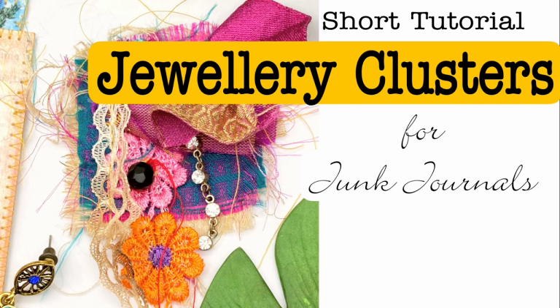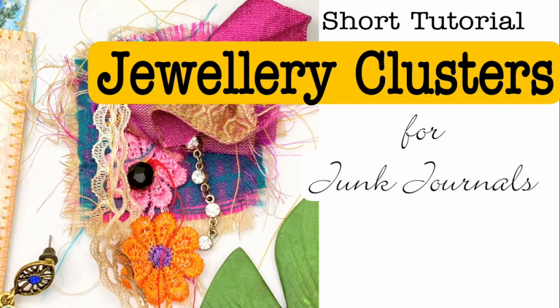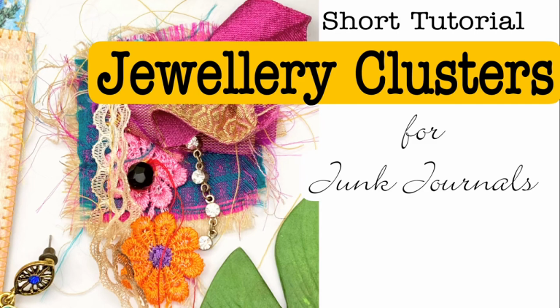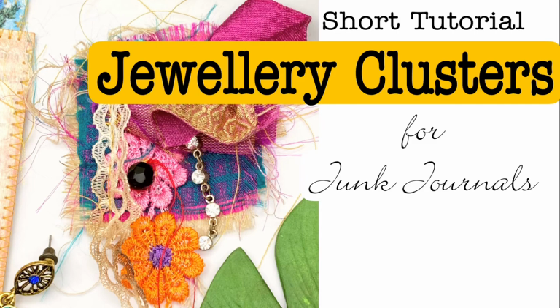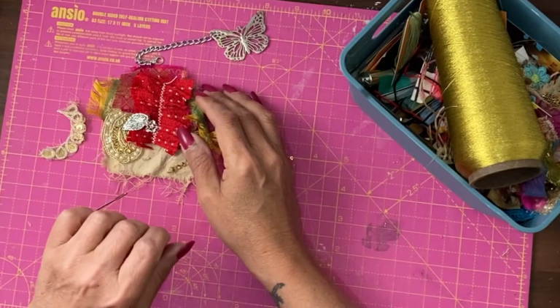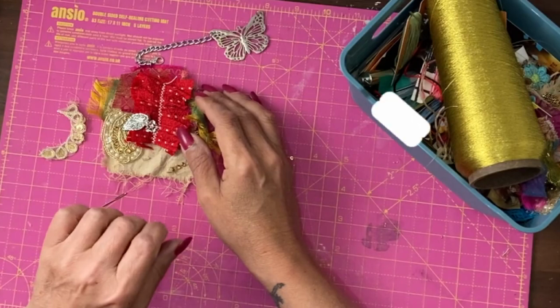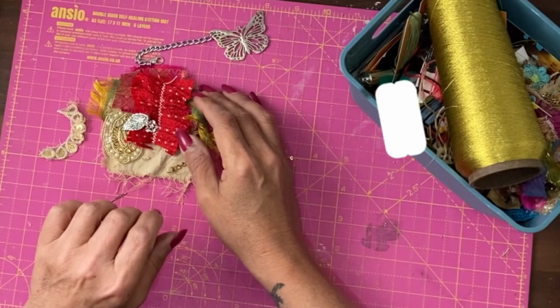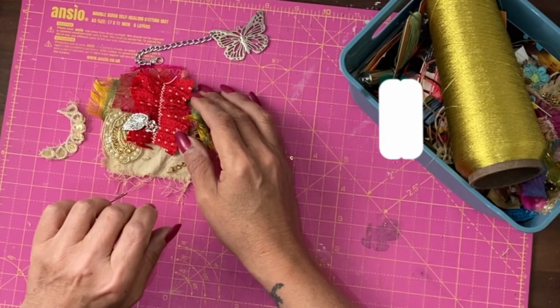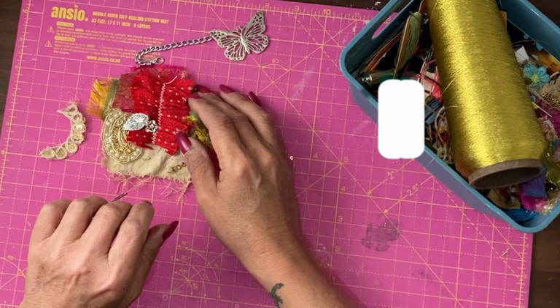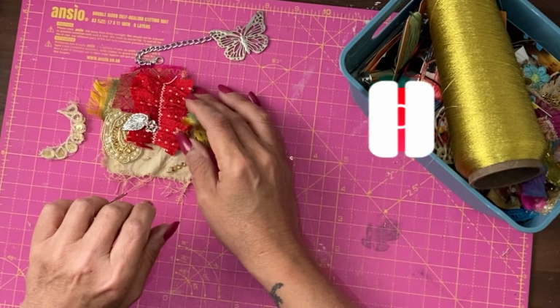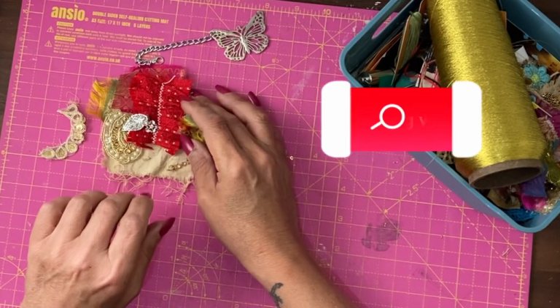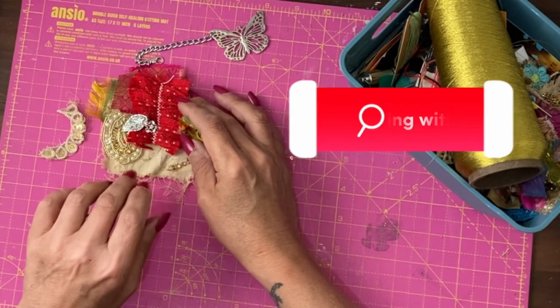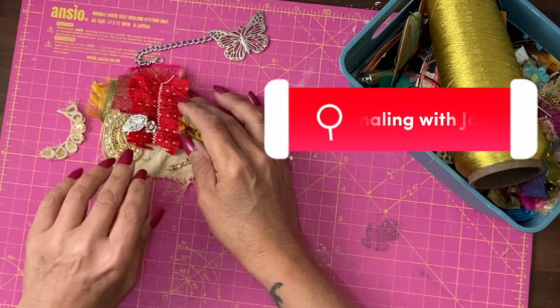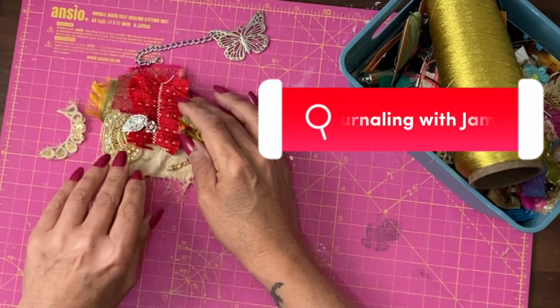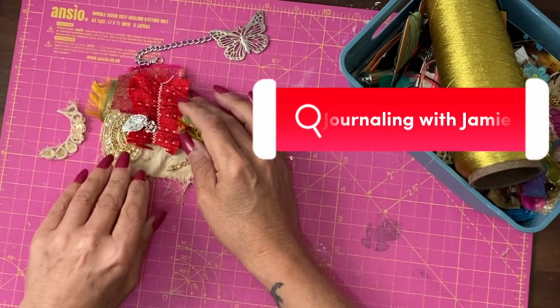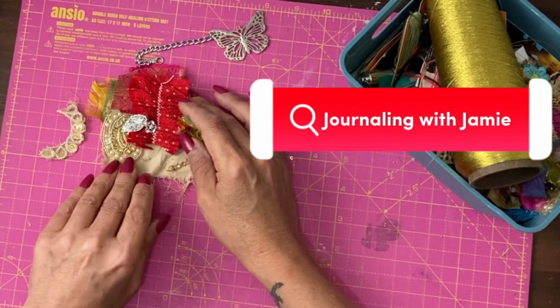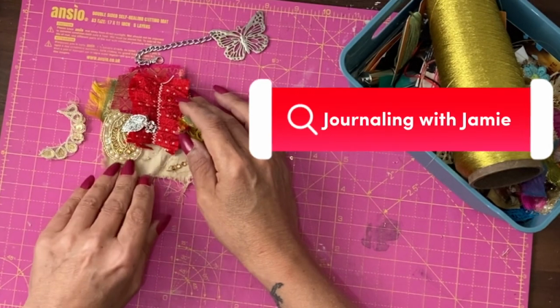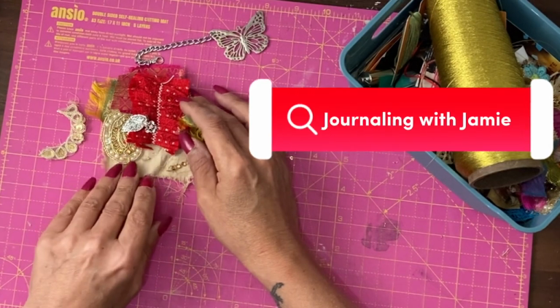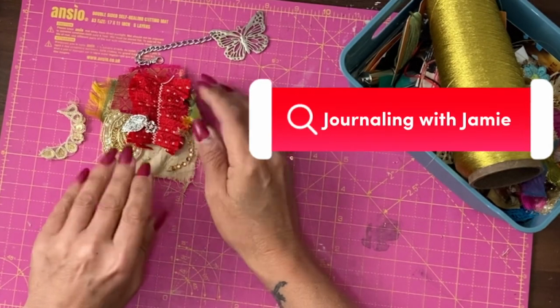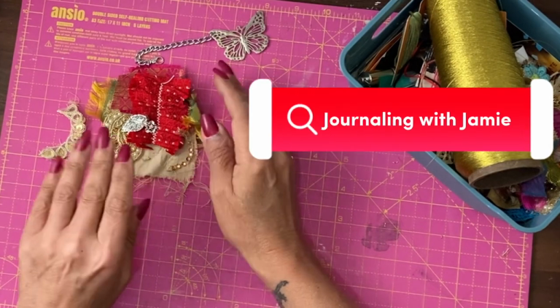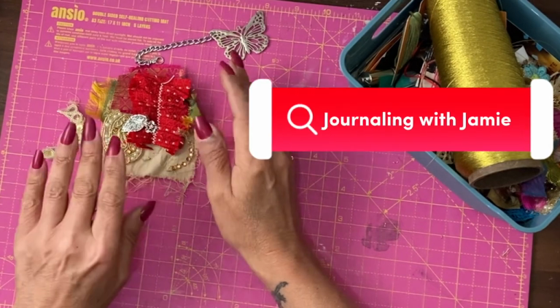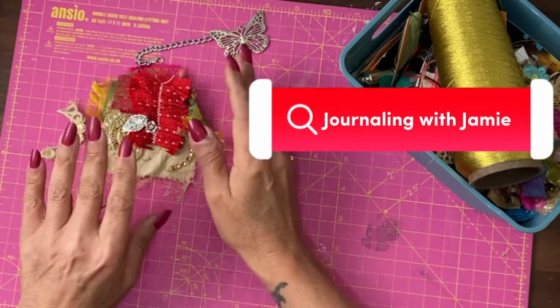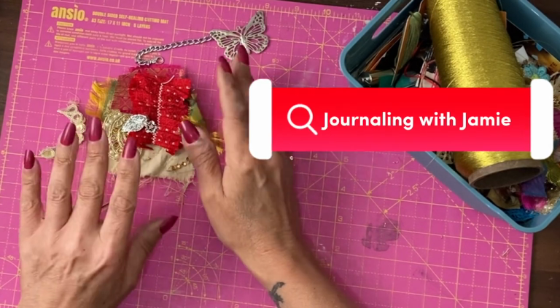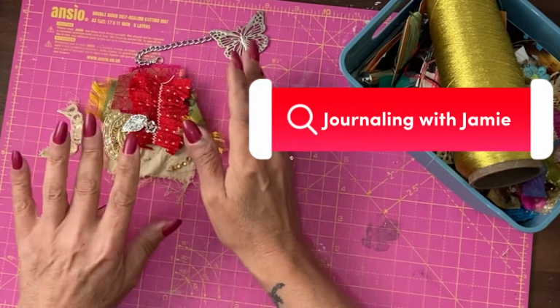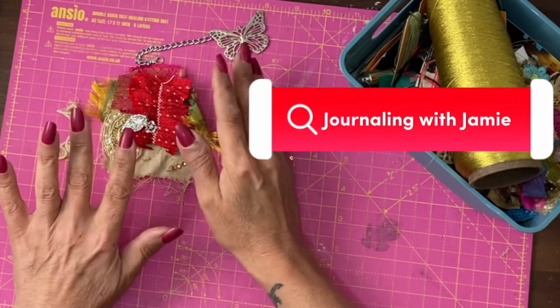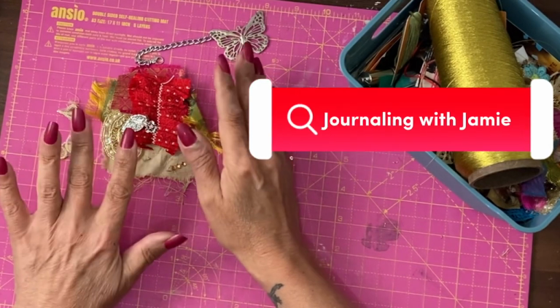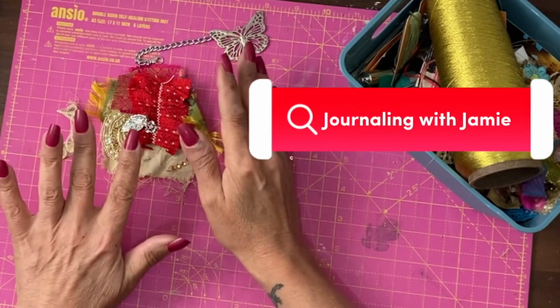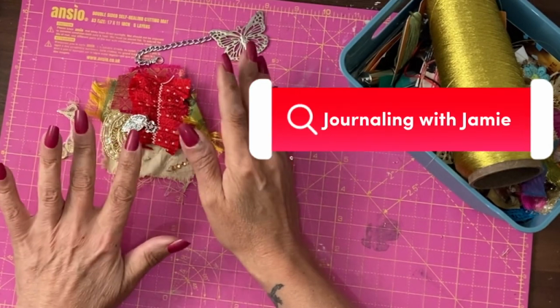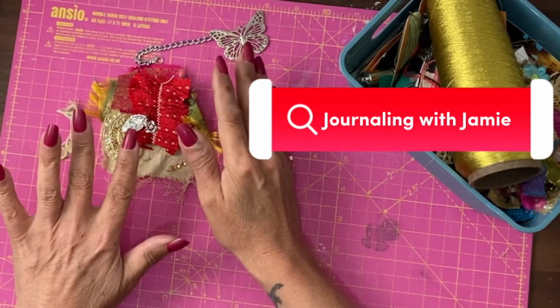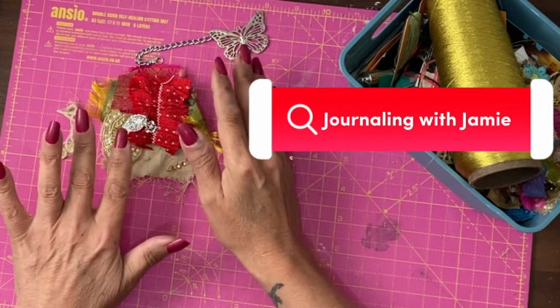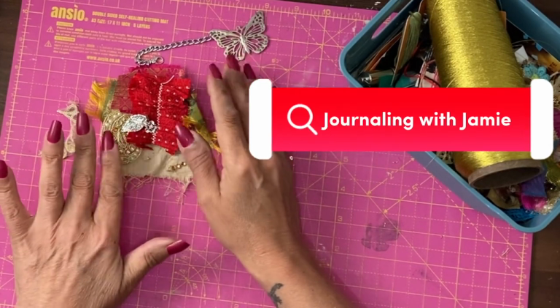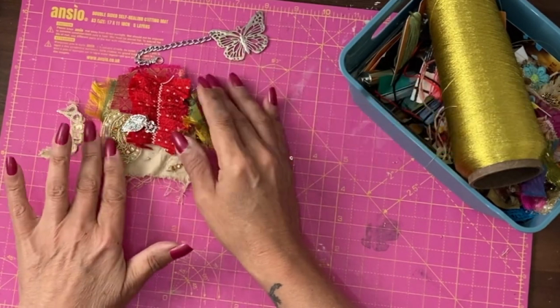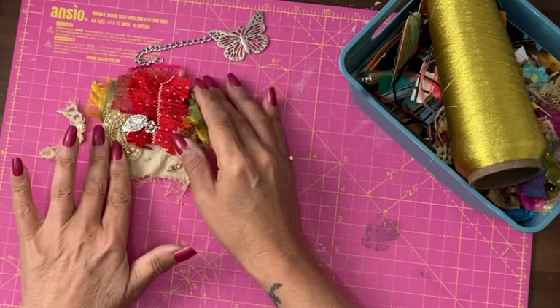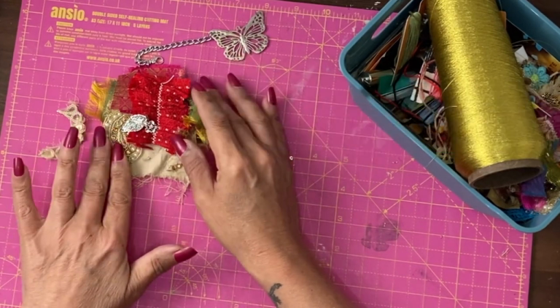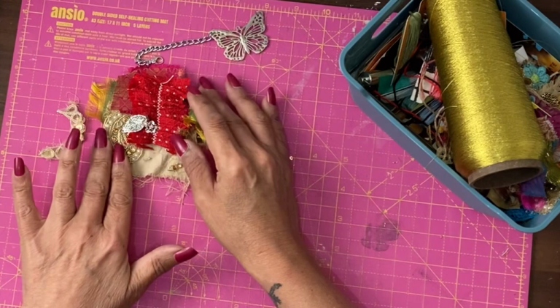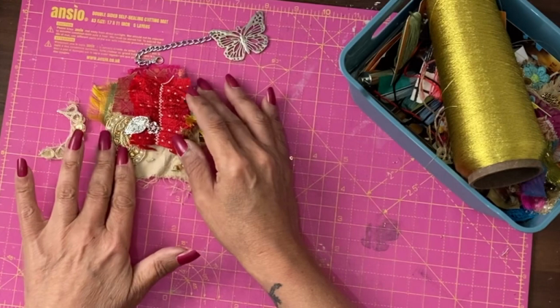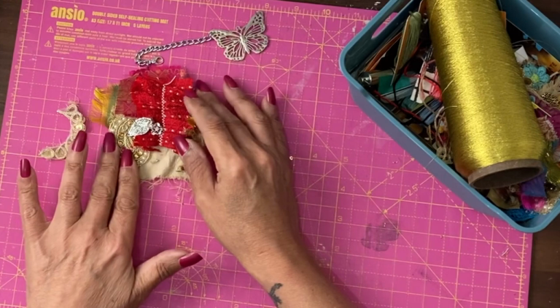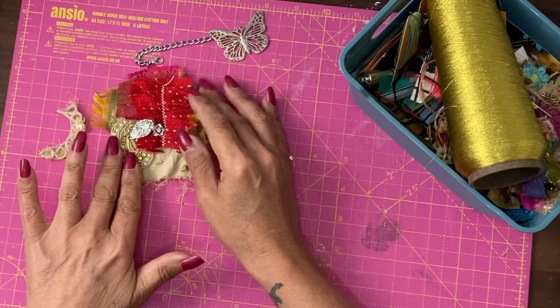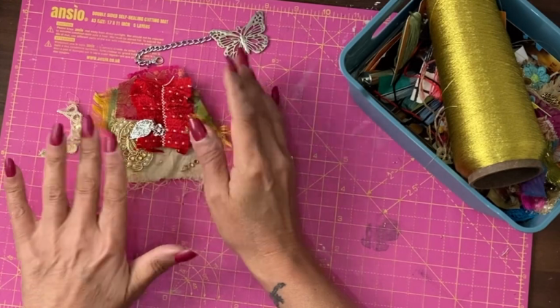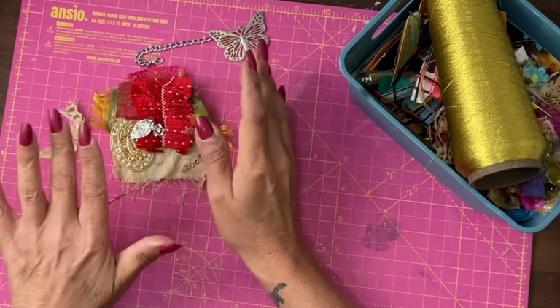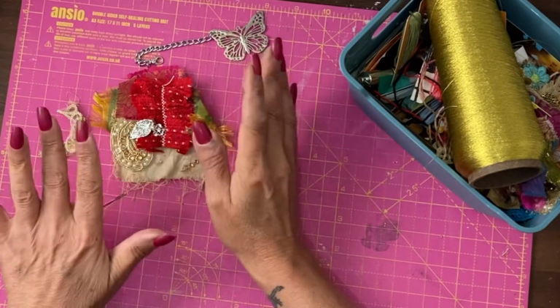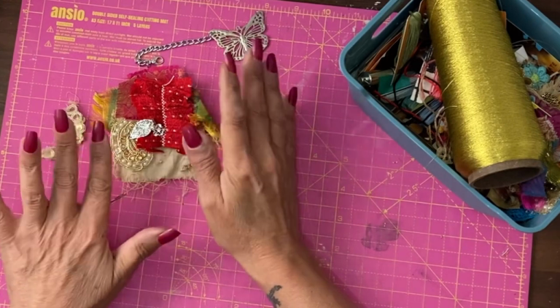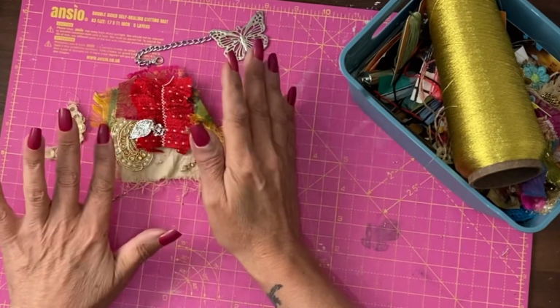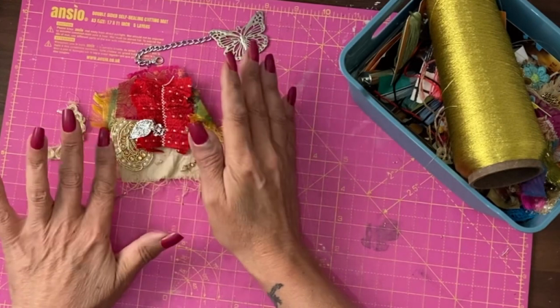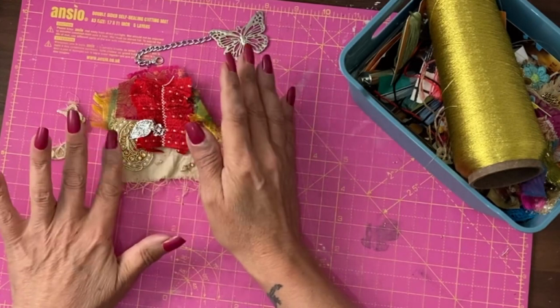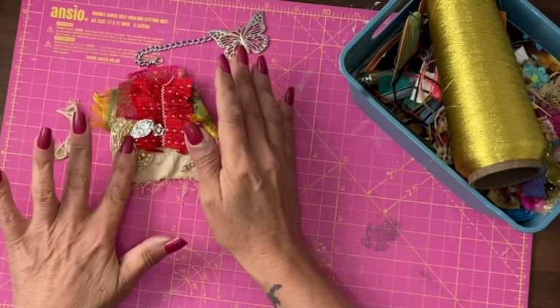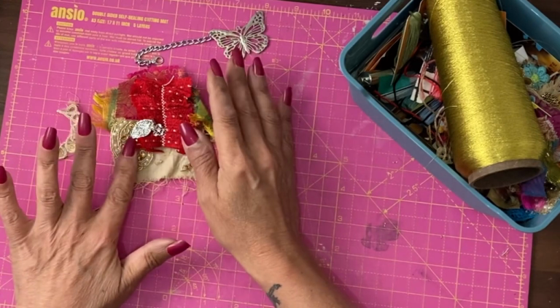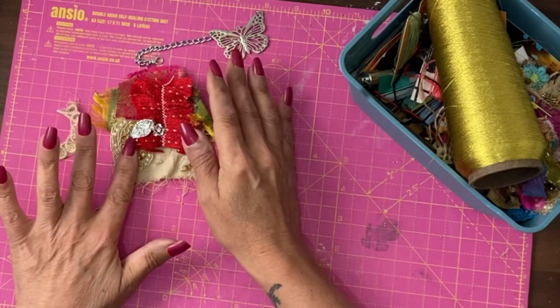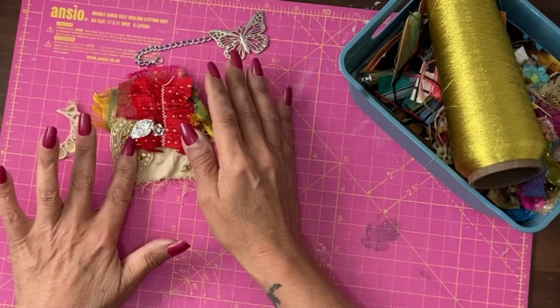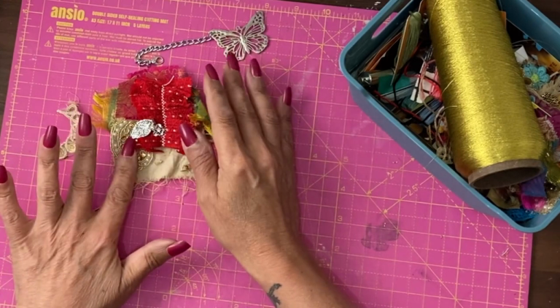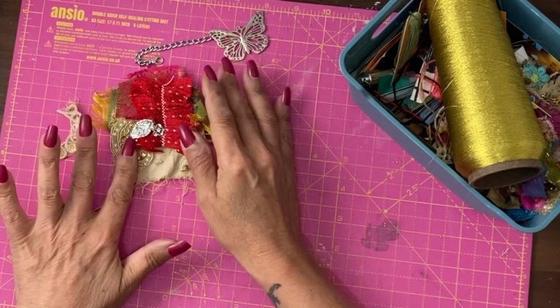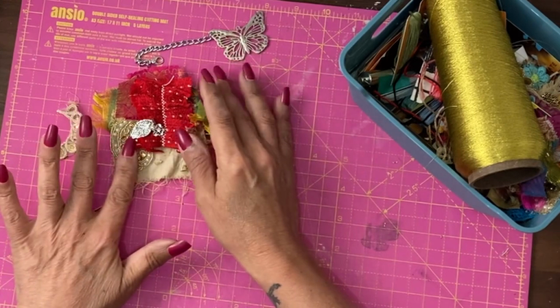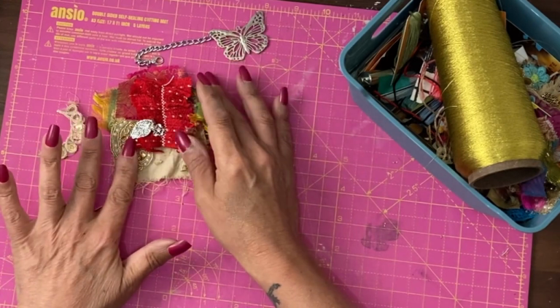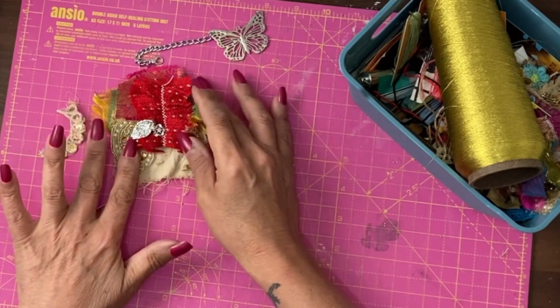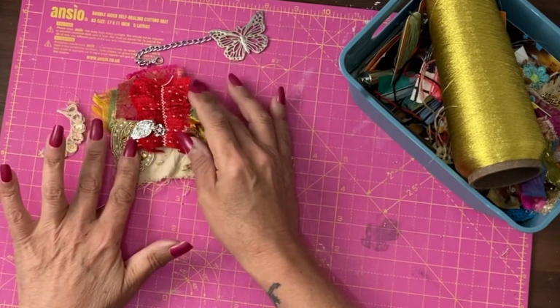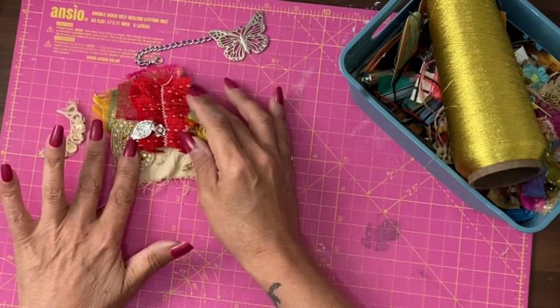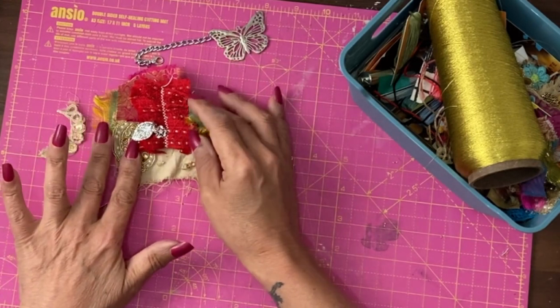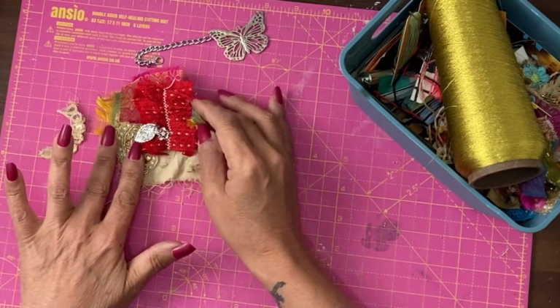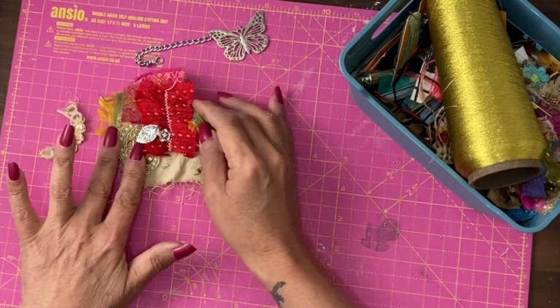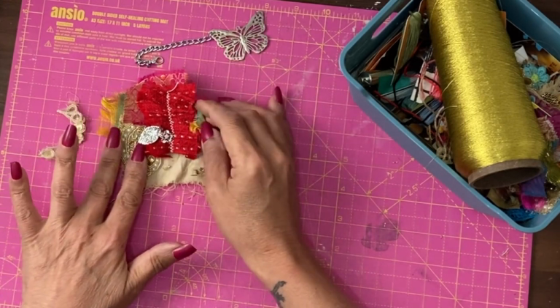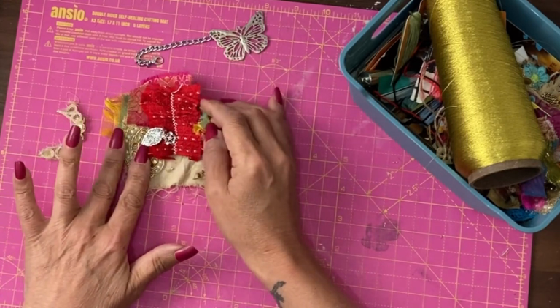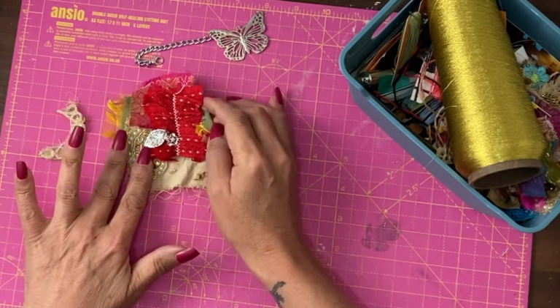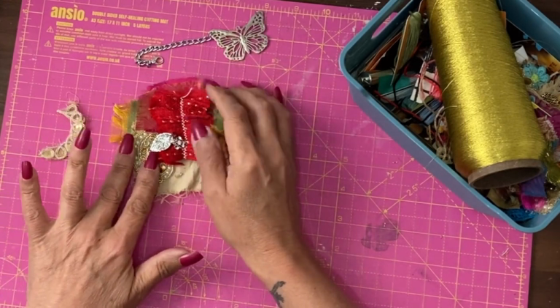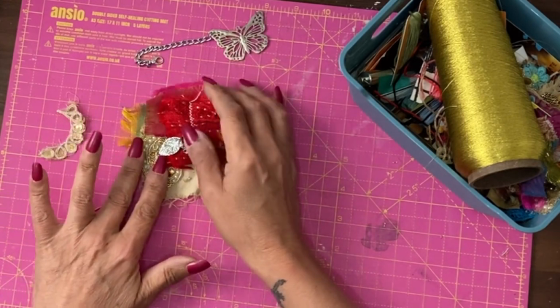Hey guys, it's Jamie here and today we're going to make some jewellery clusters for junk journals.